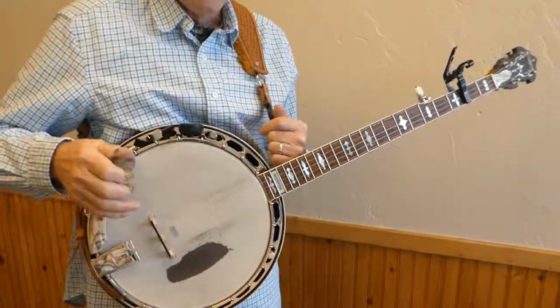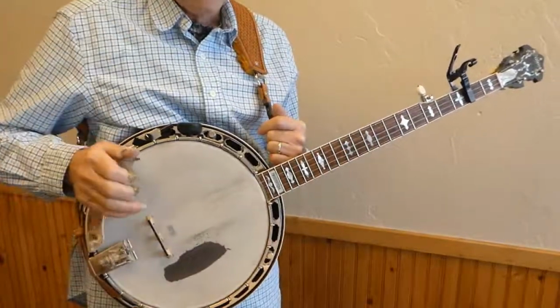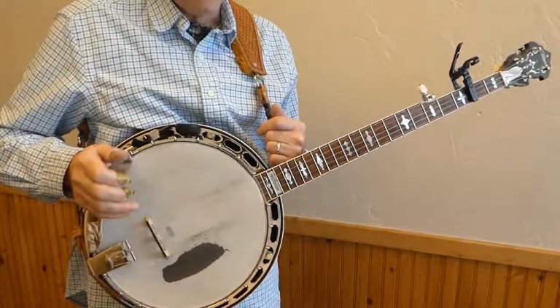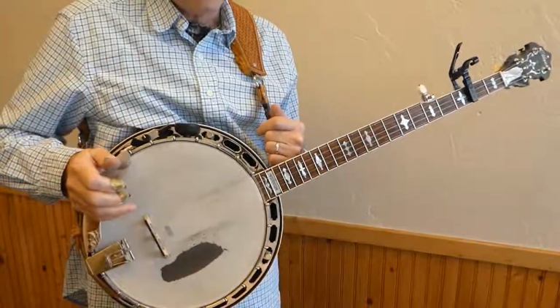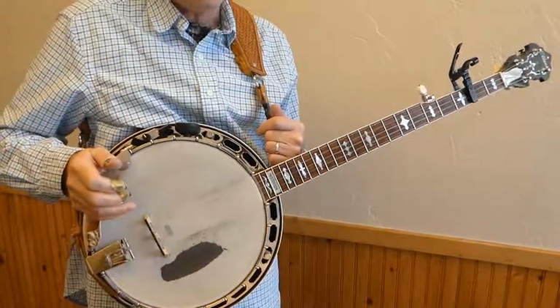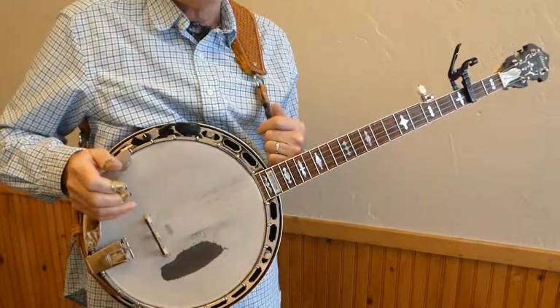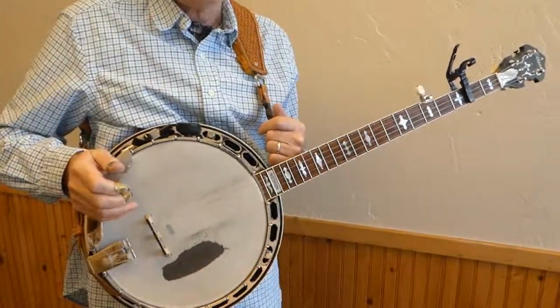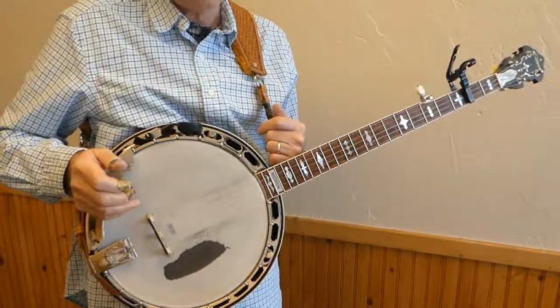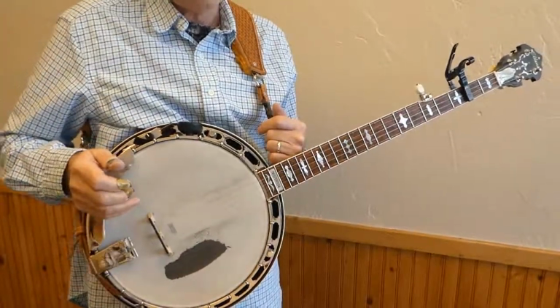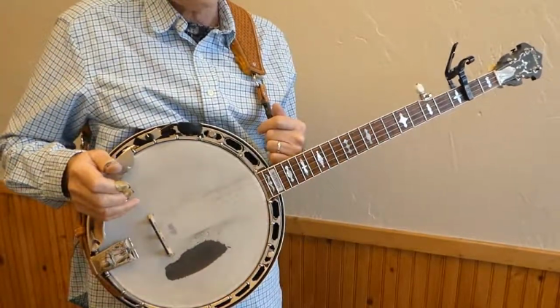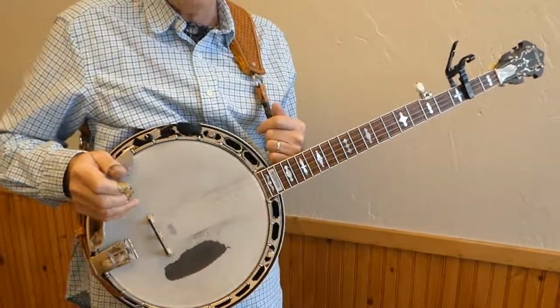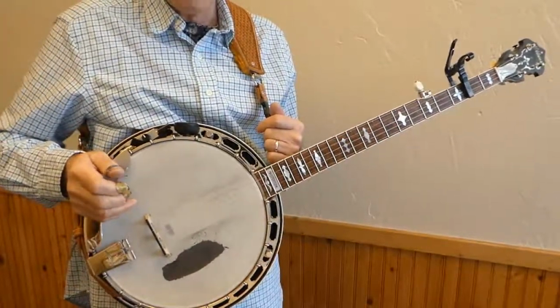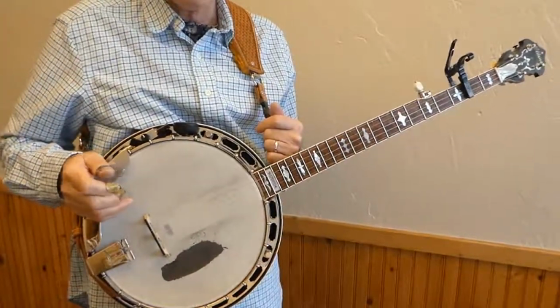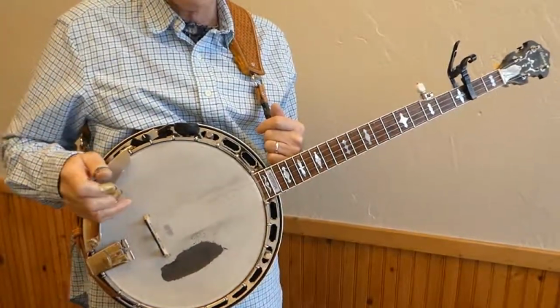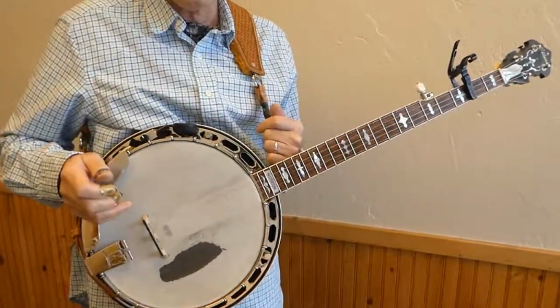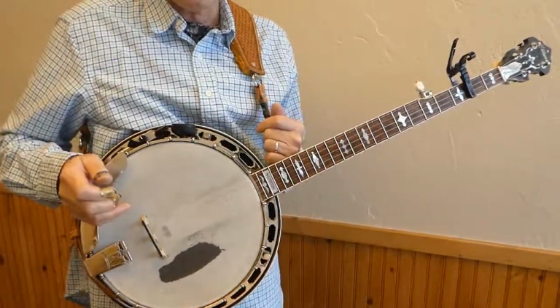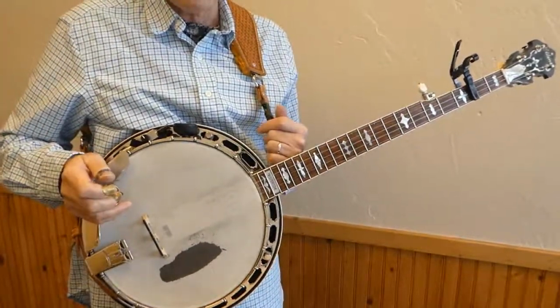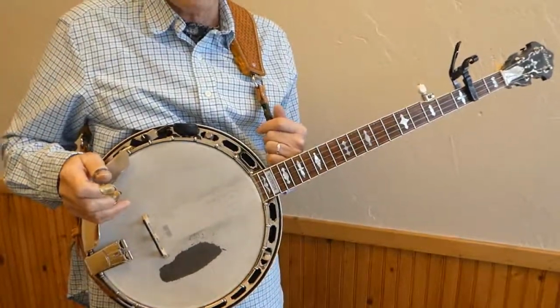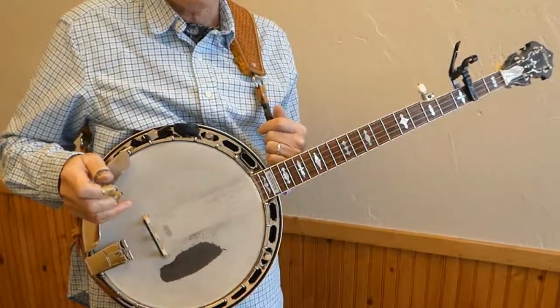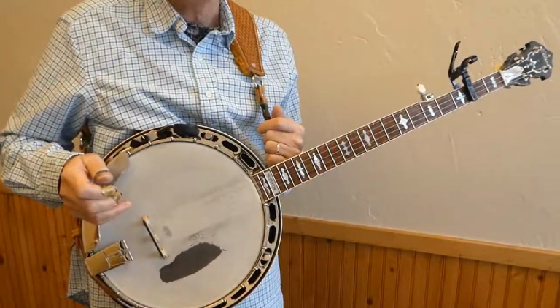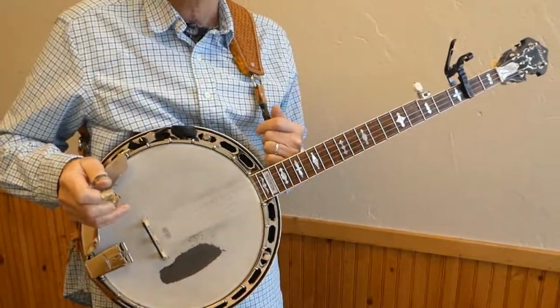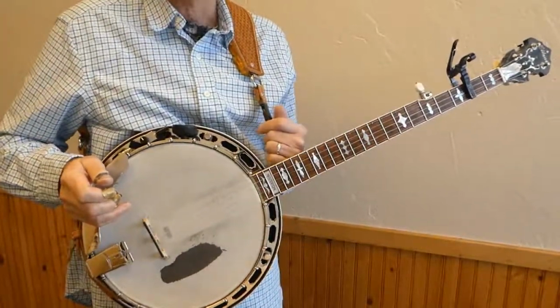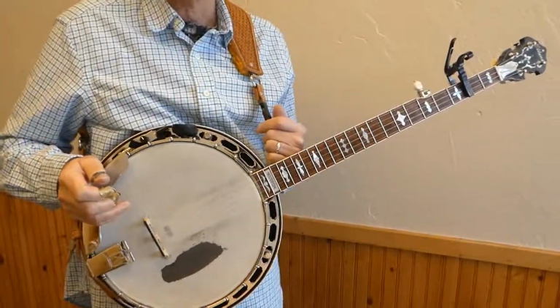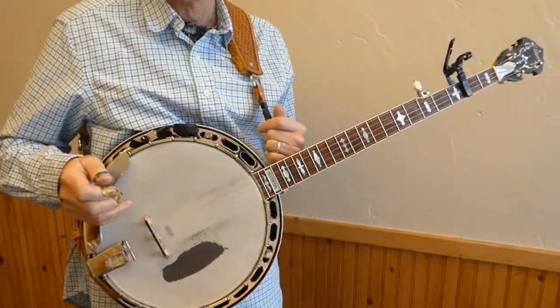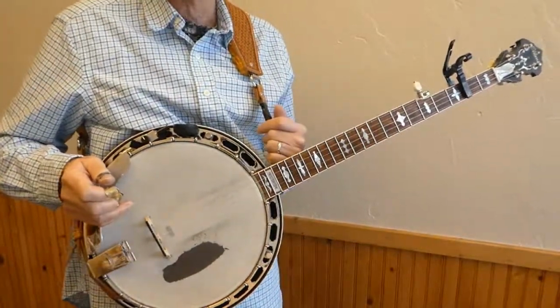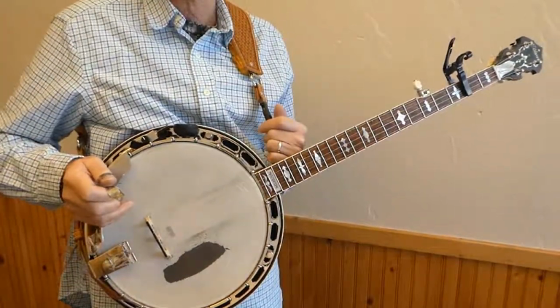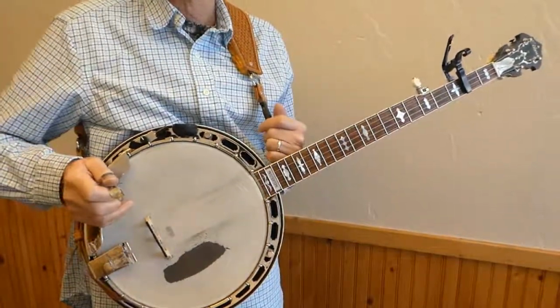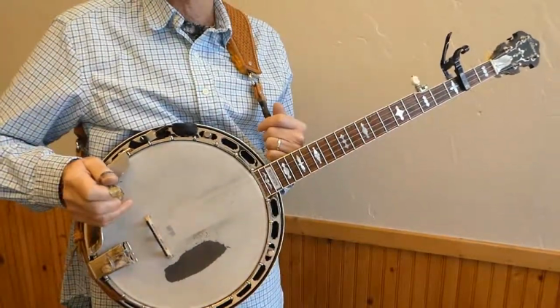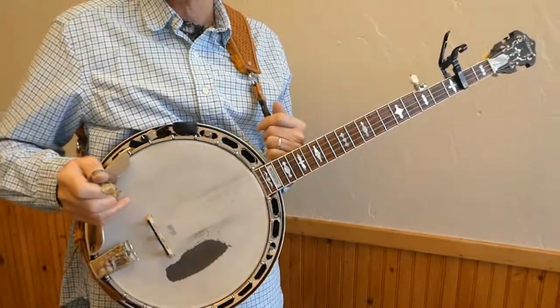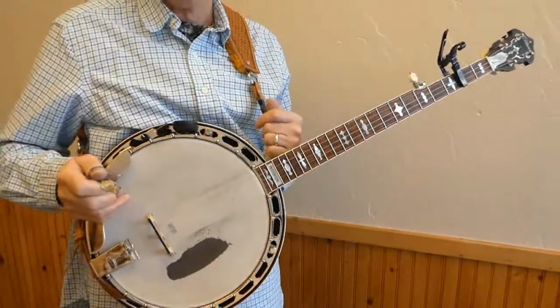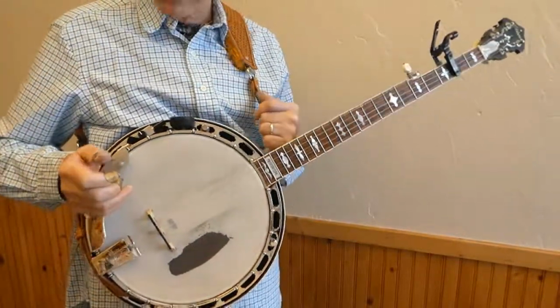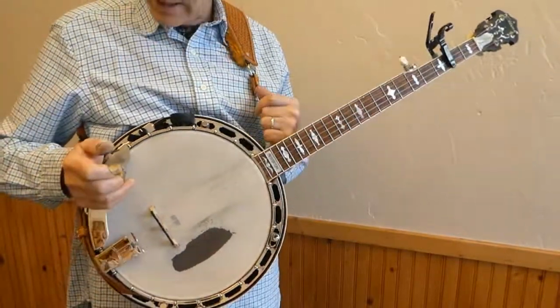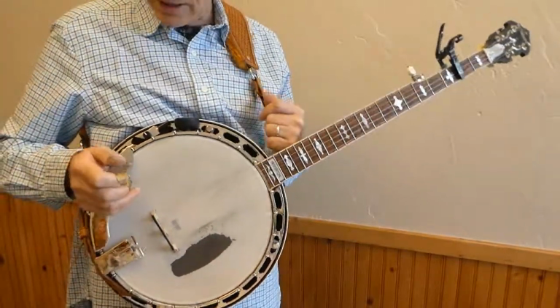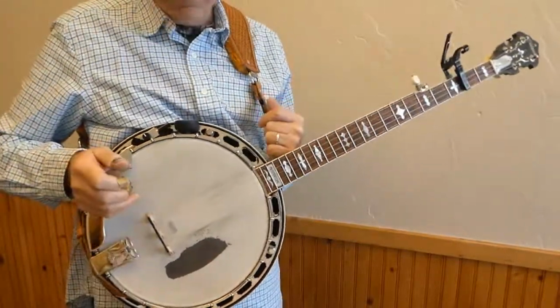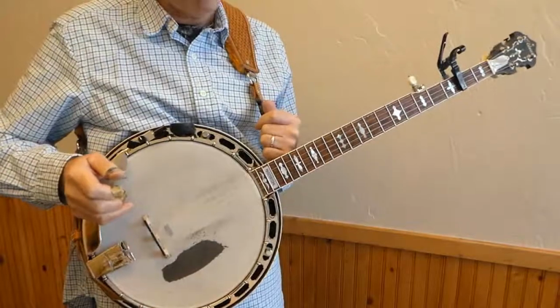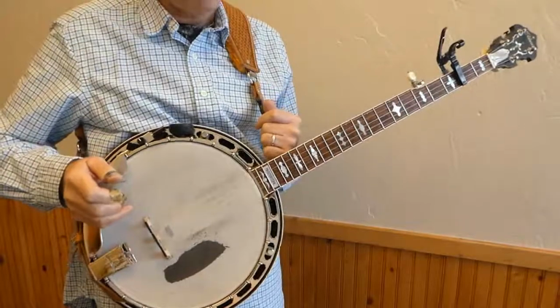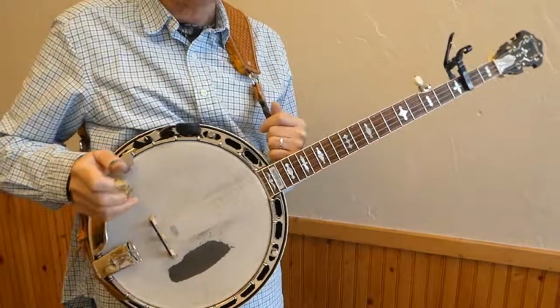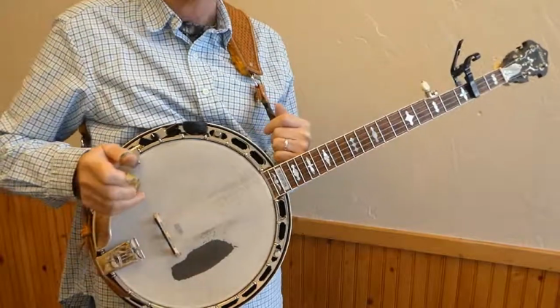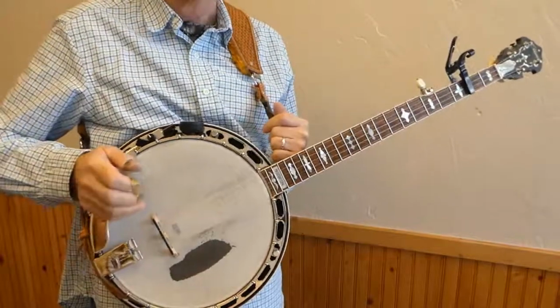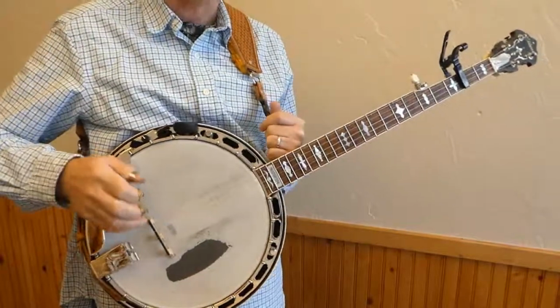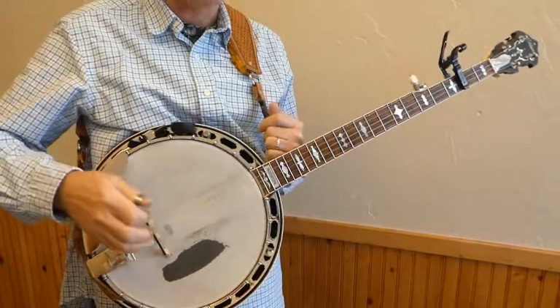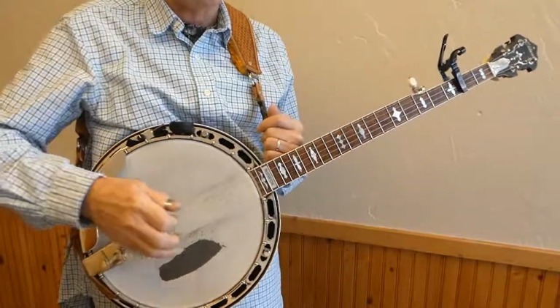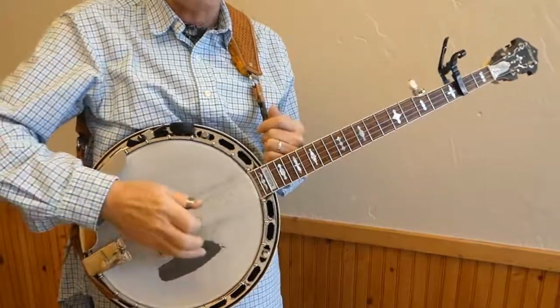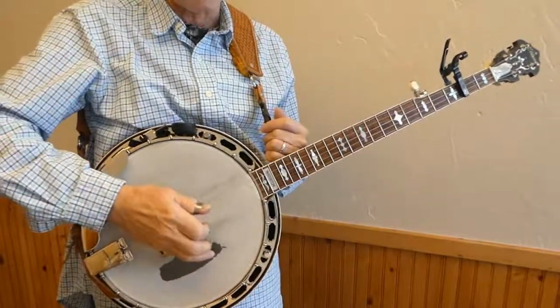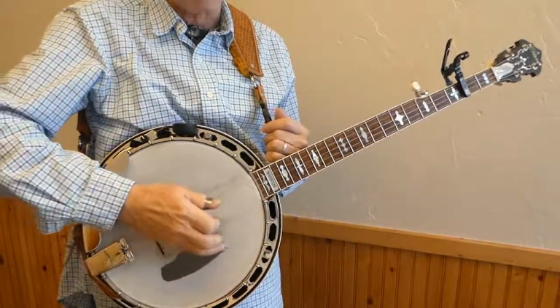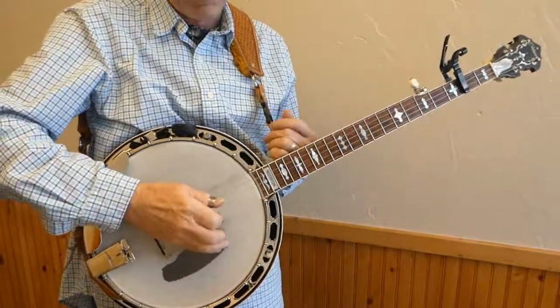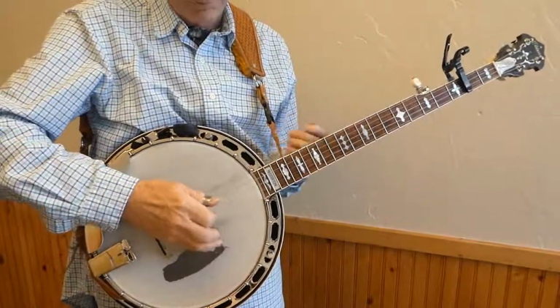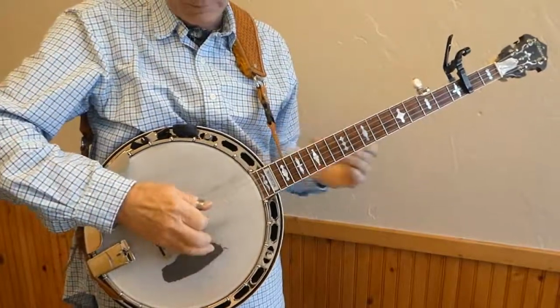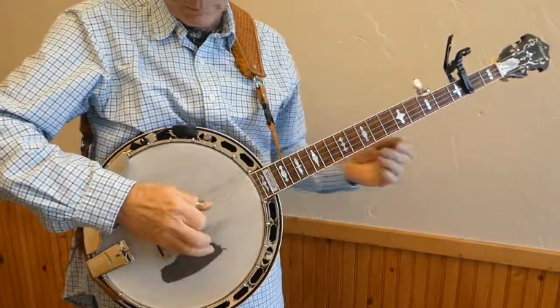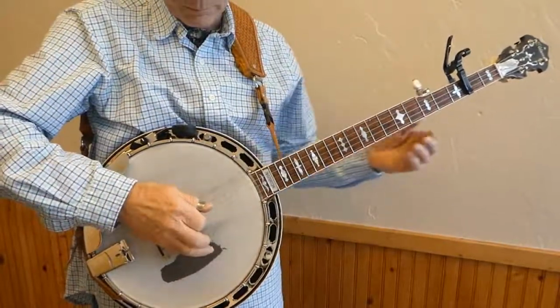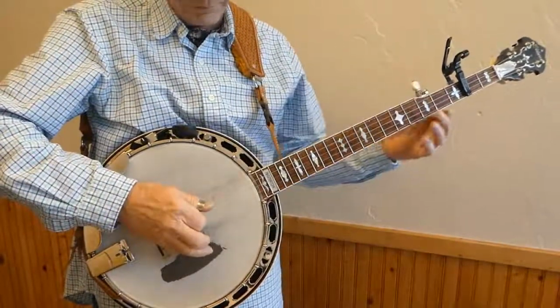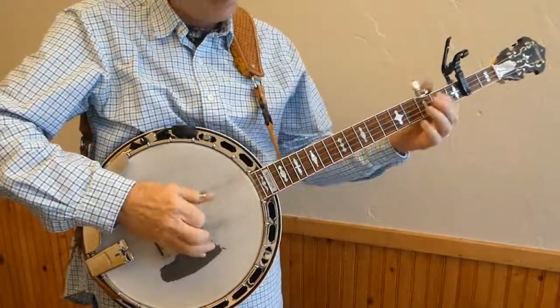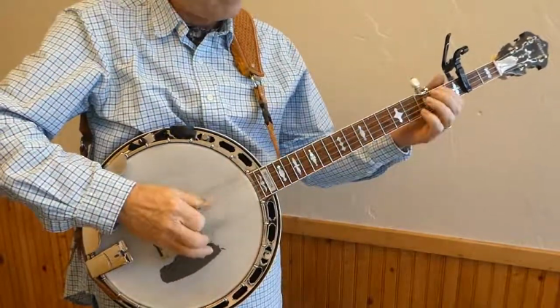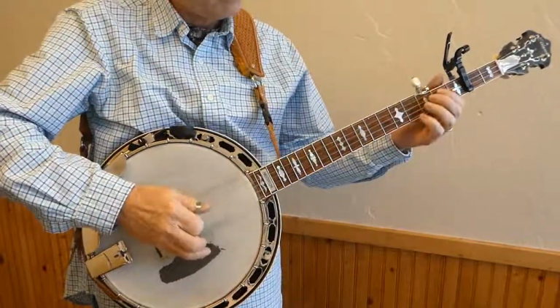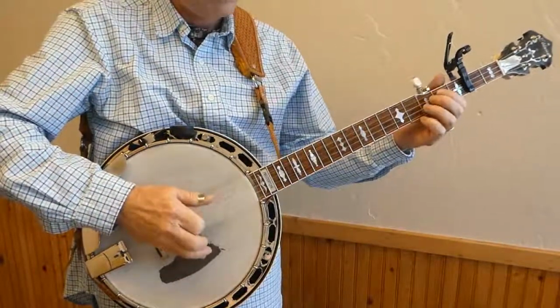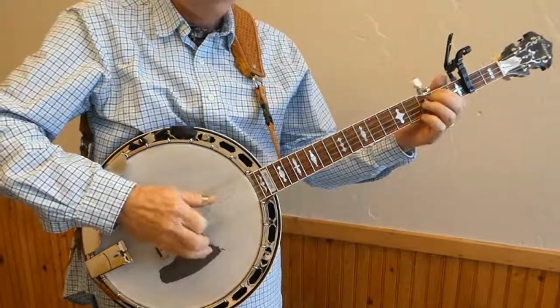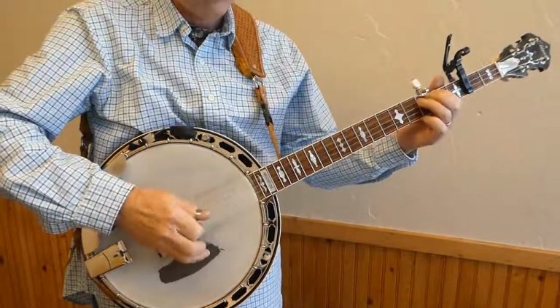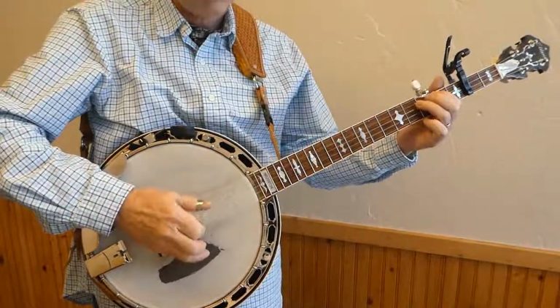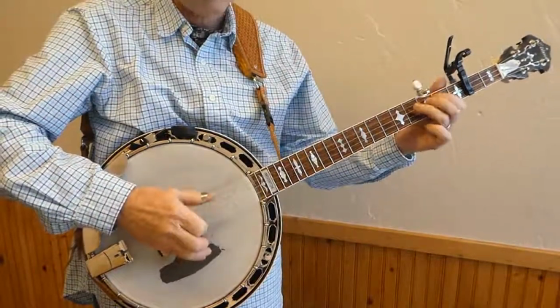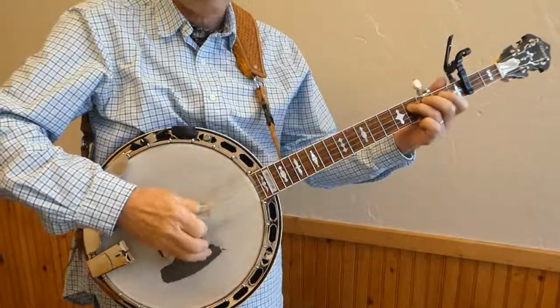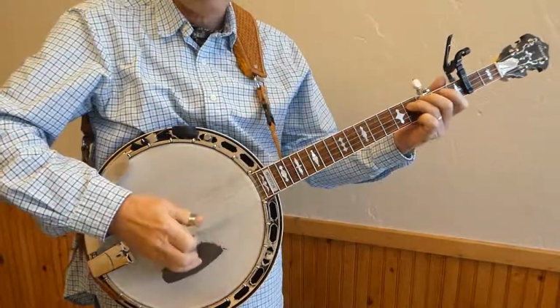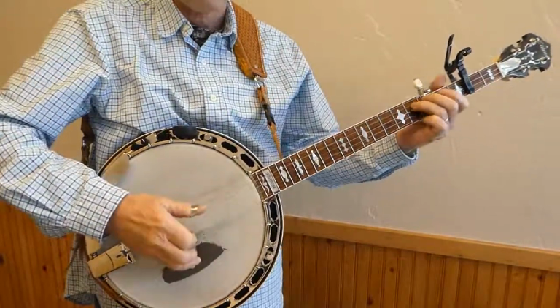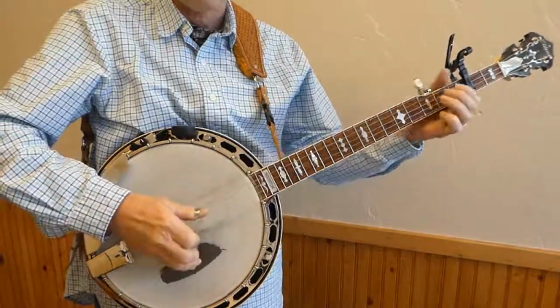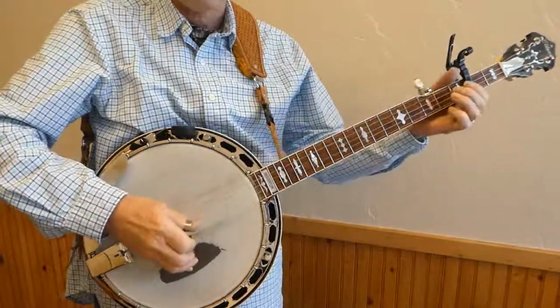All right, so here's a little bit of Mama Don't Allow up in the key of A.